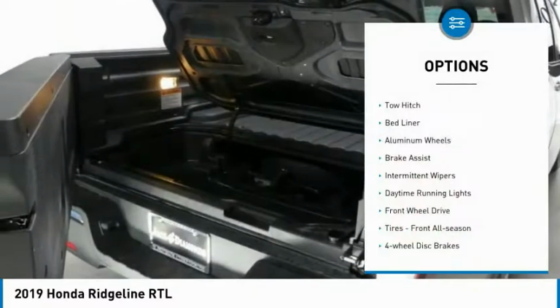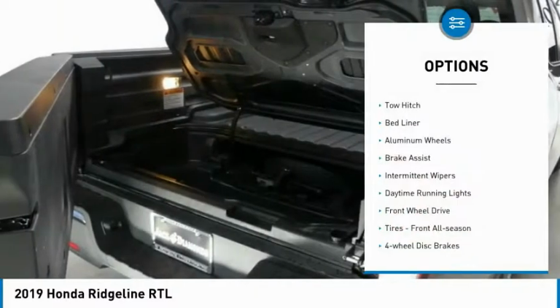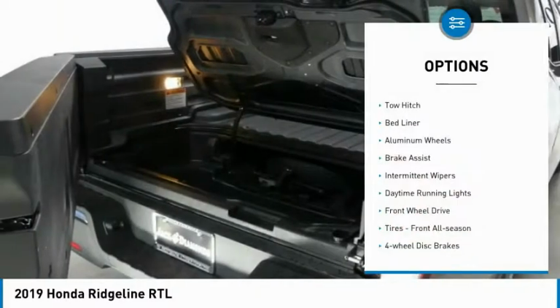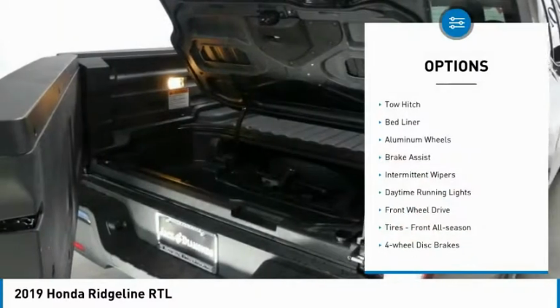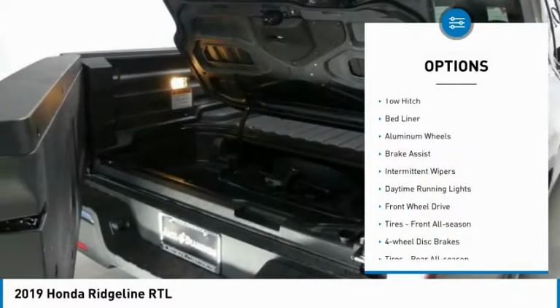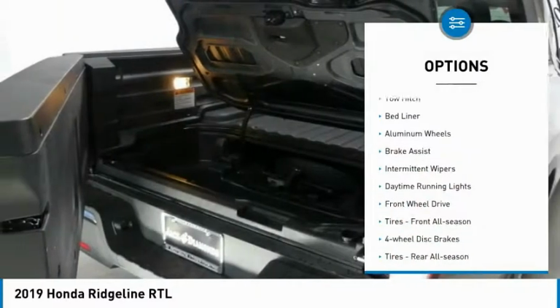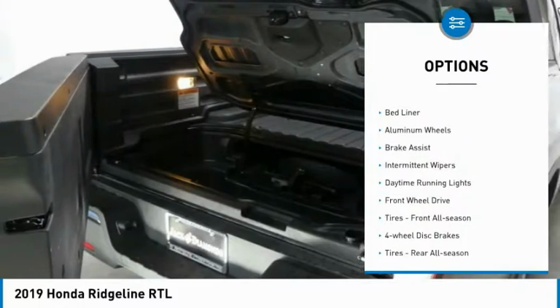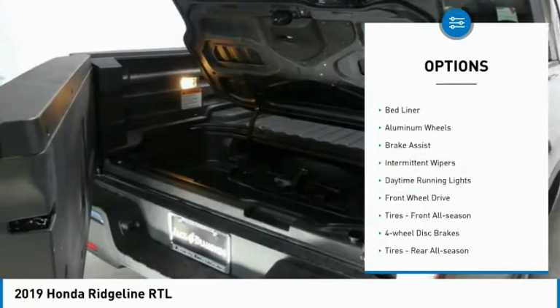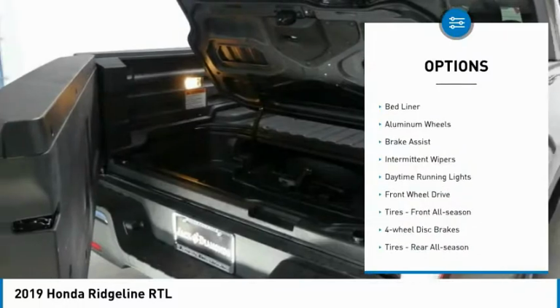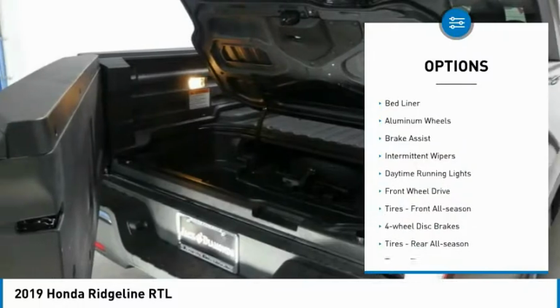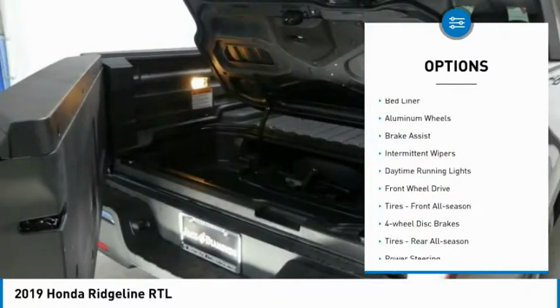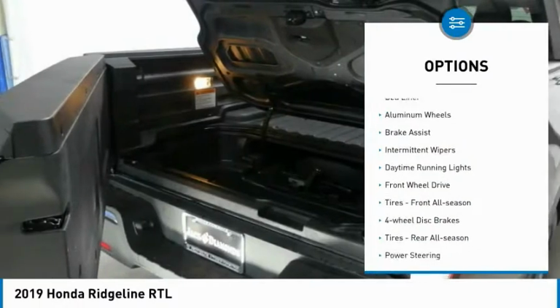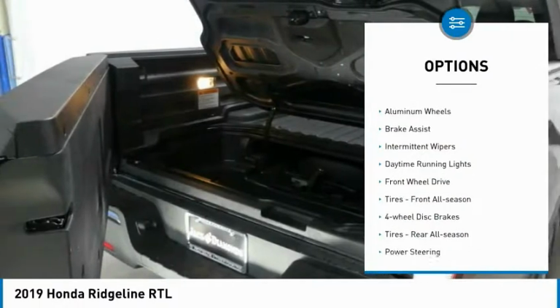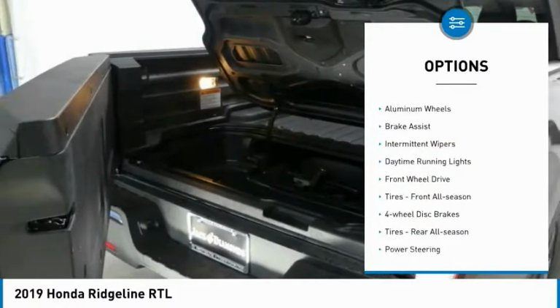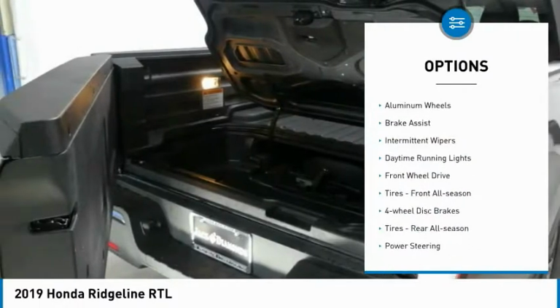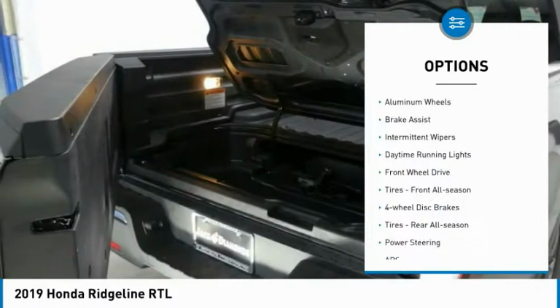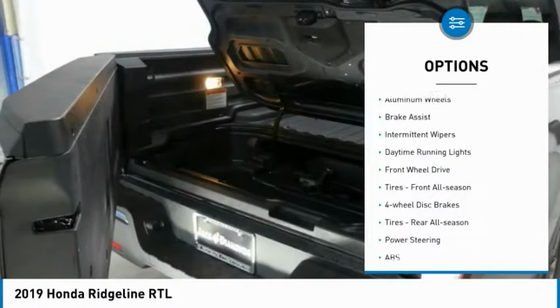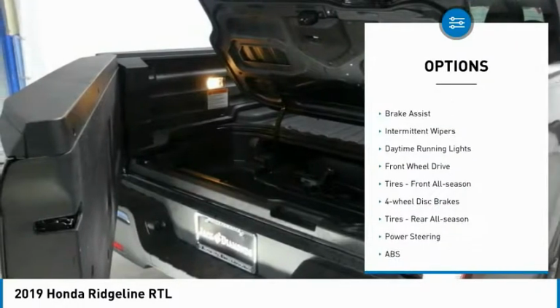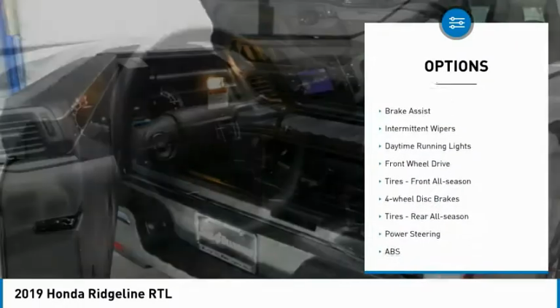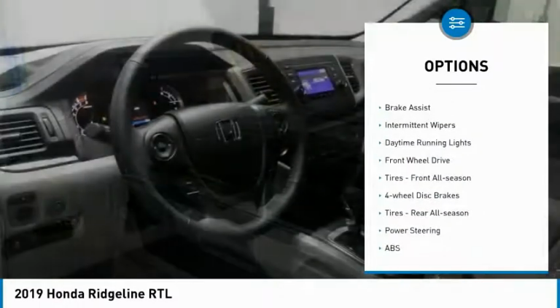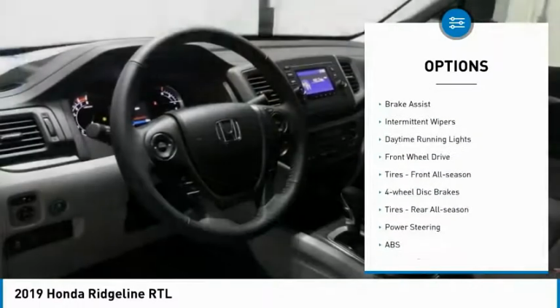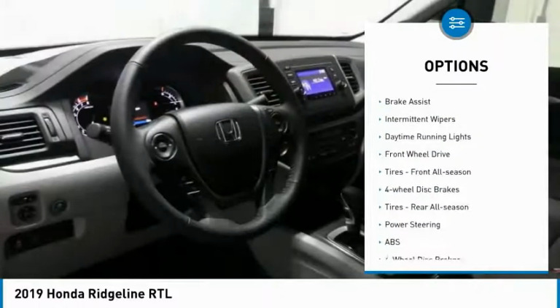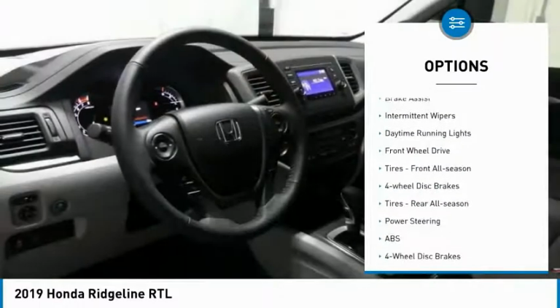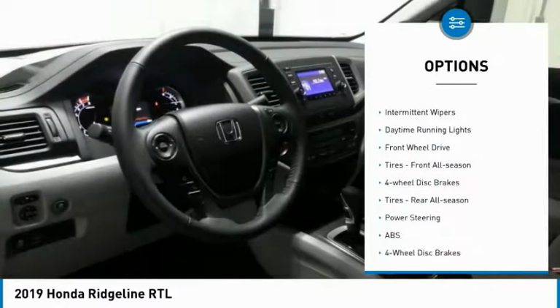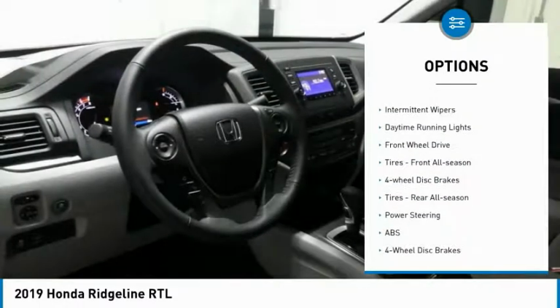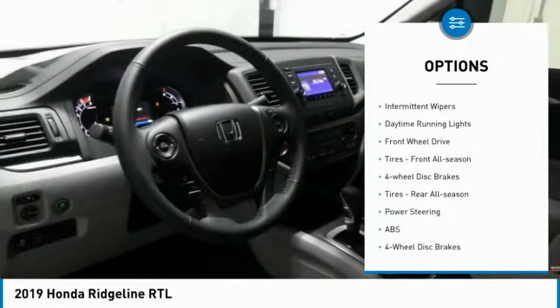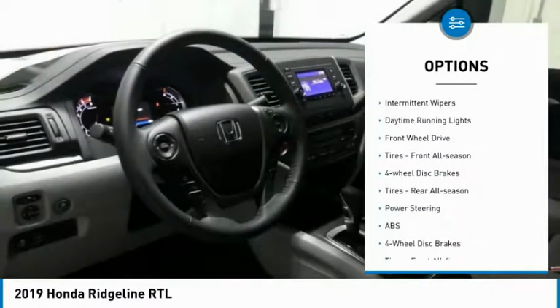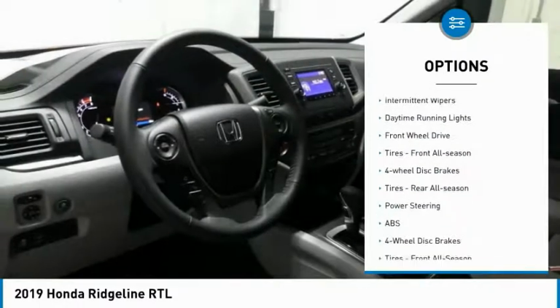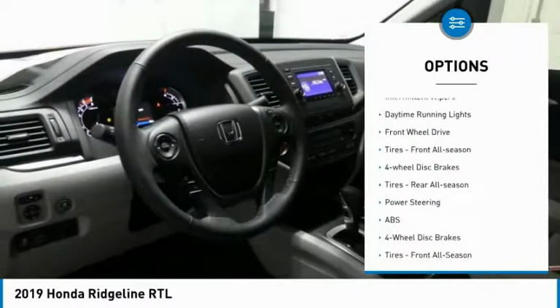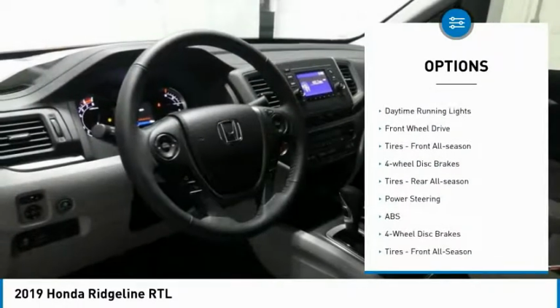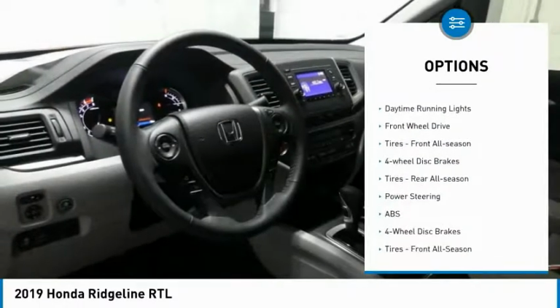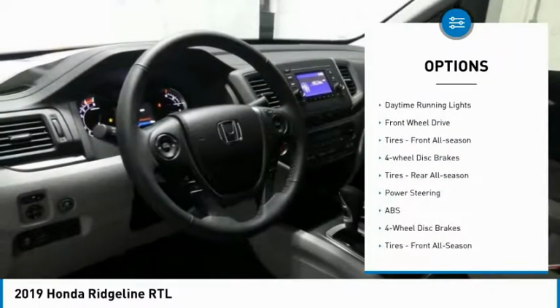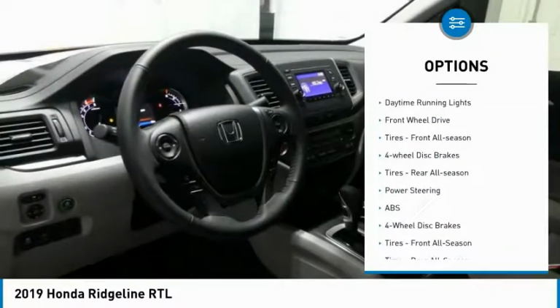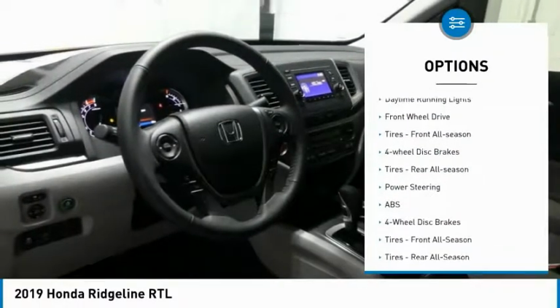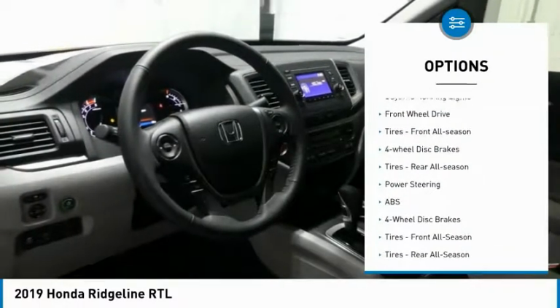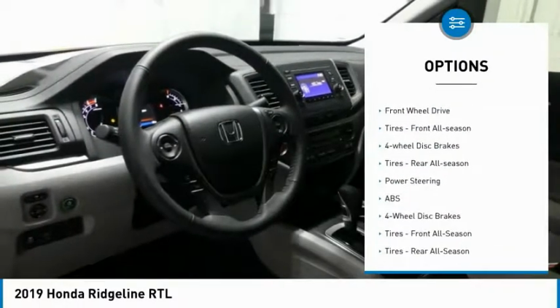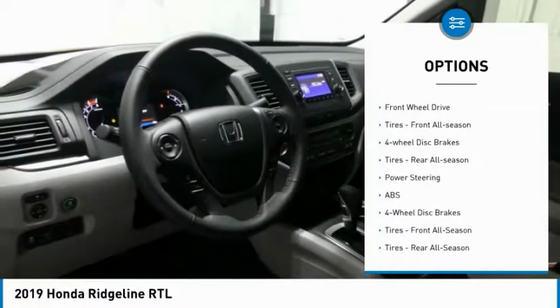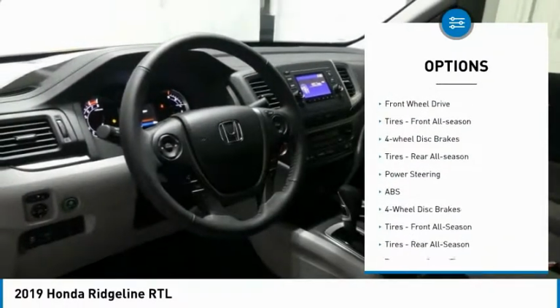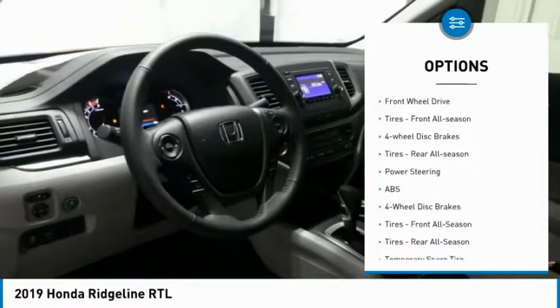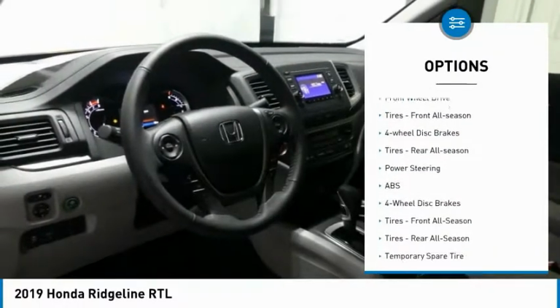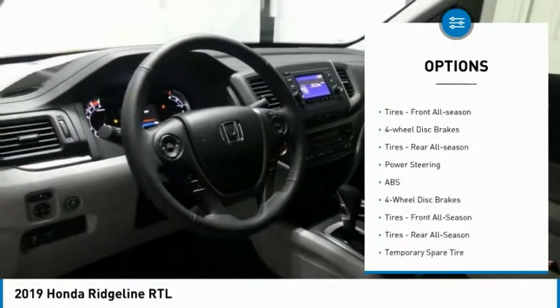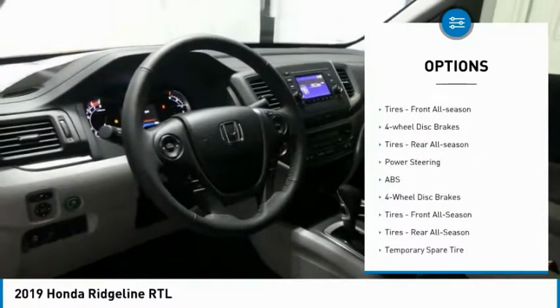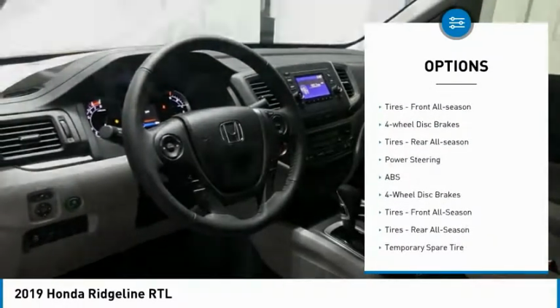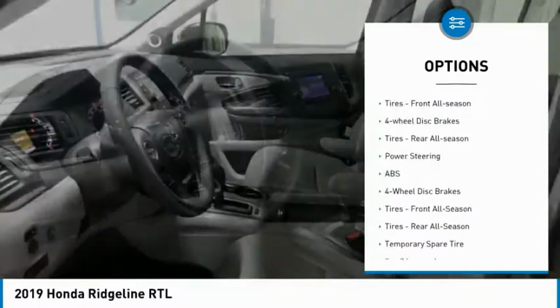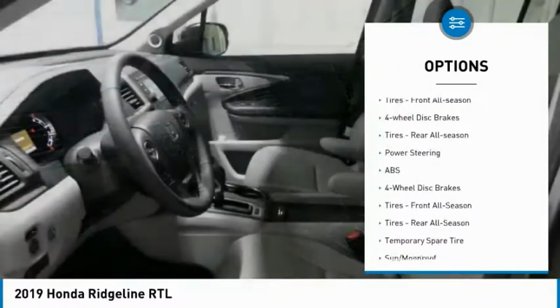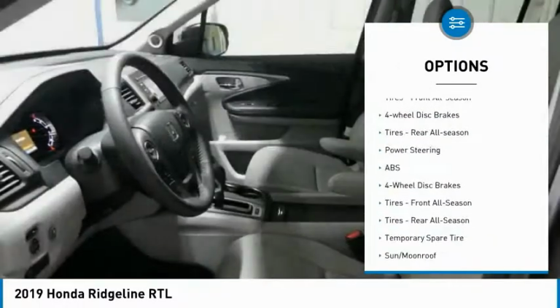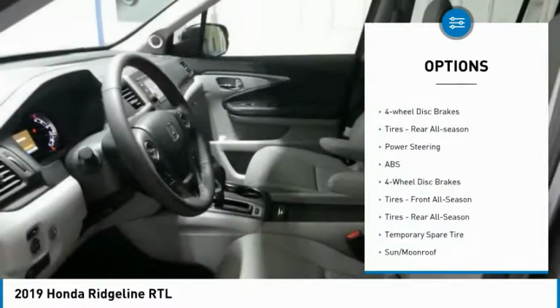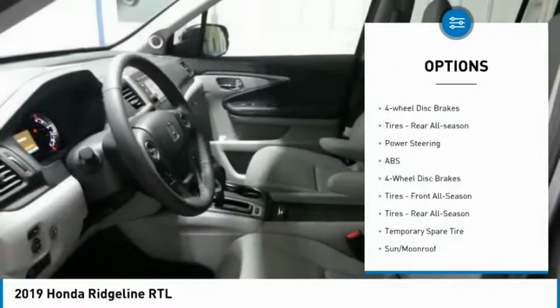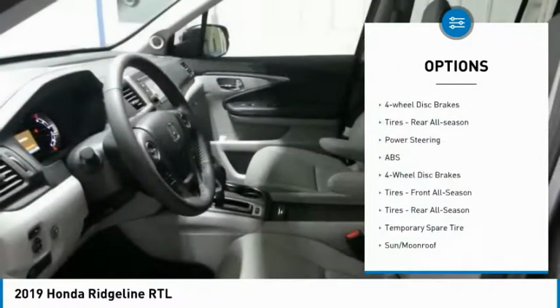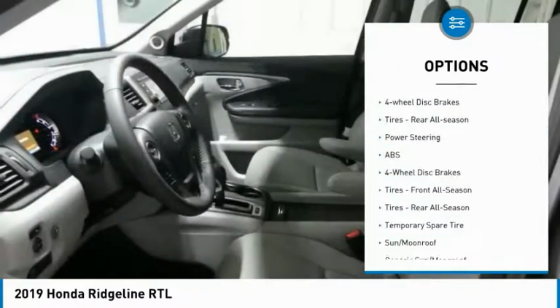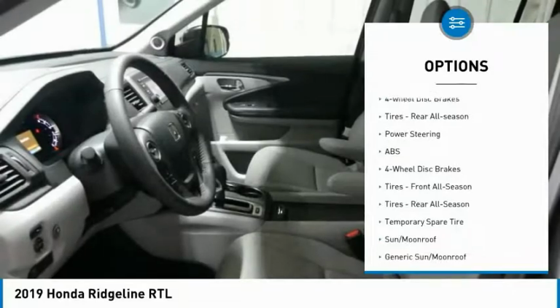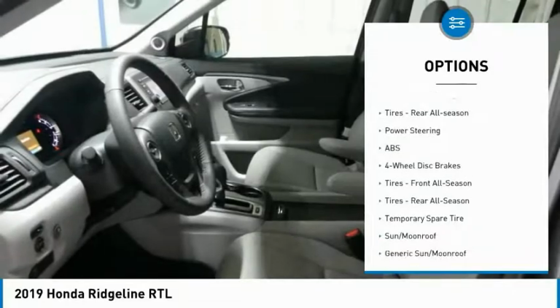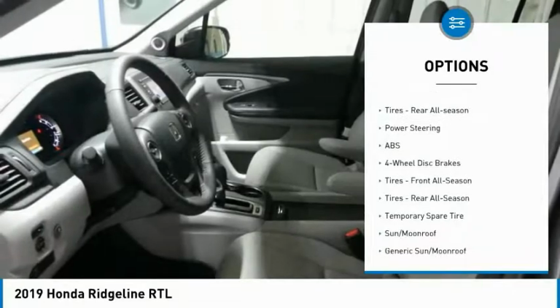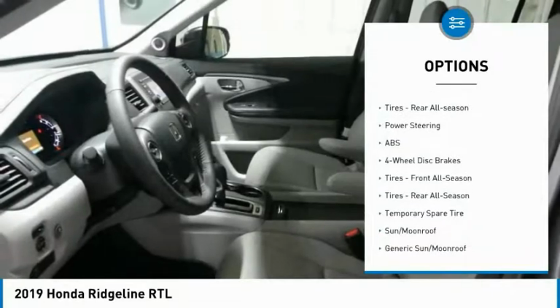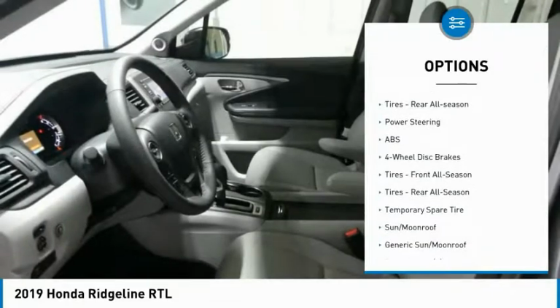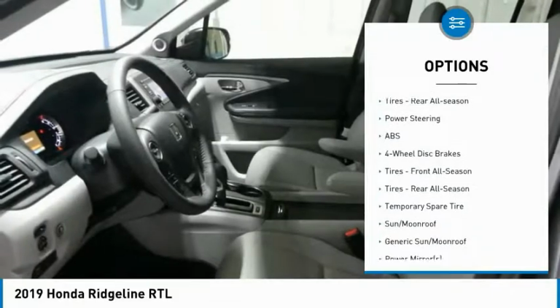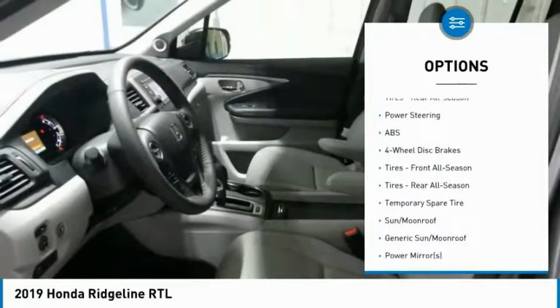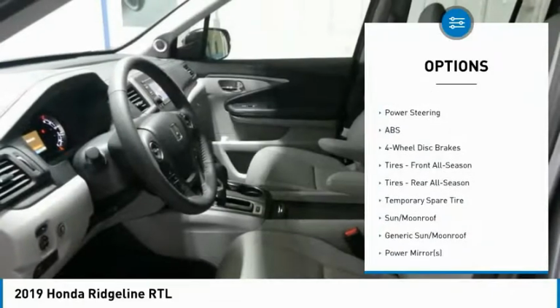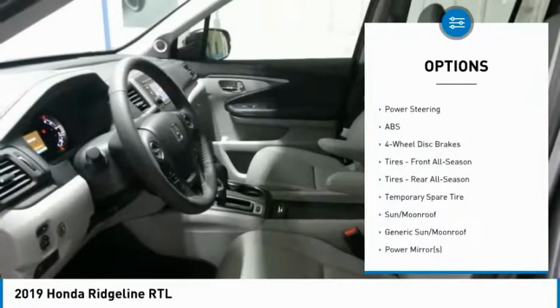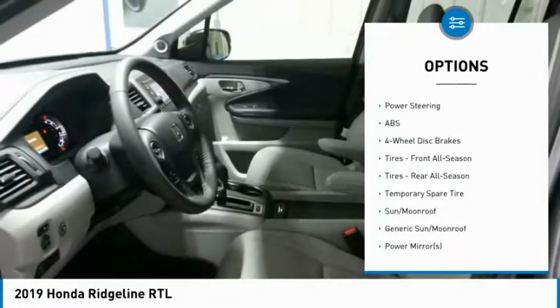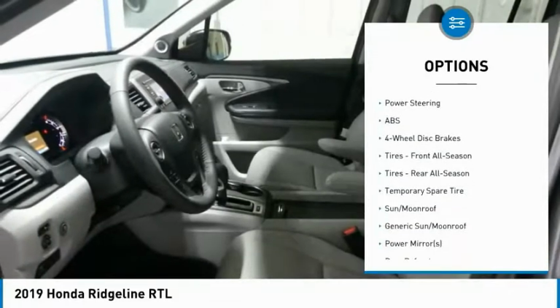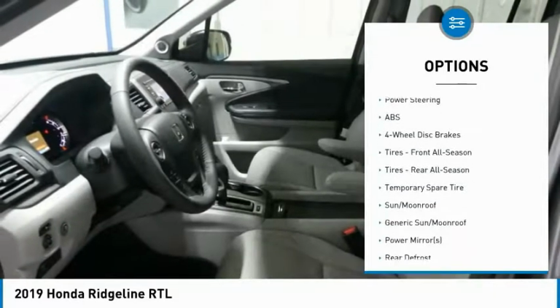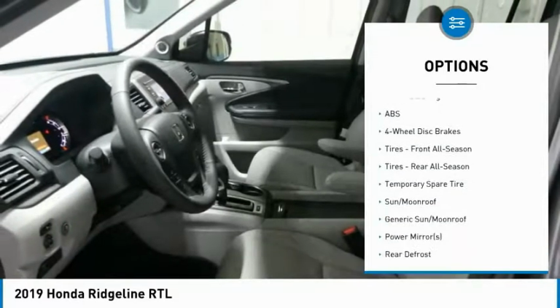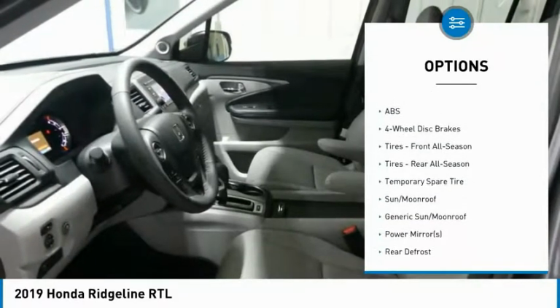Tow hitch, bed liner, aluminum wheels, brake assist, intermittent wipers, daytime running lights, FWD.